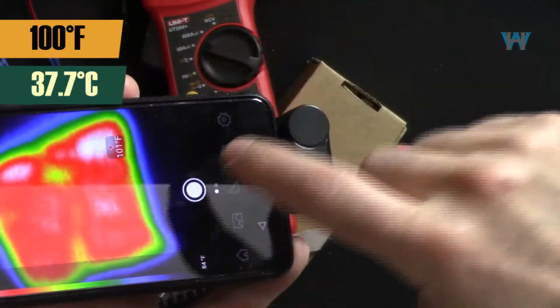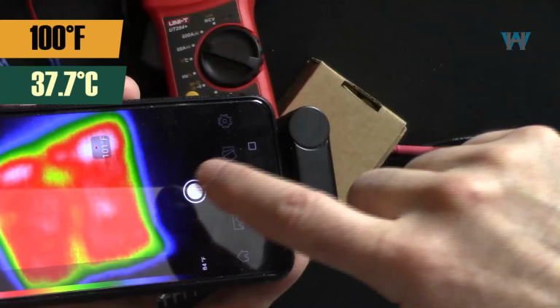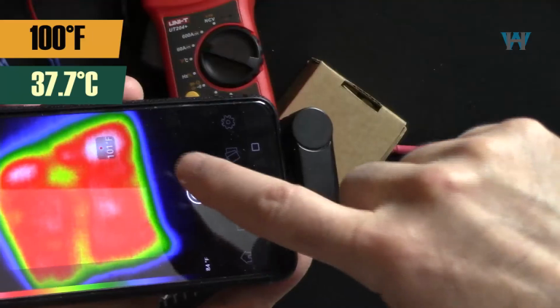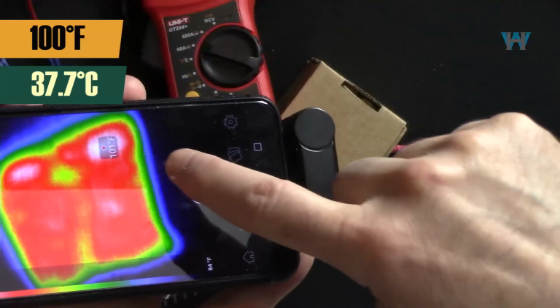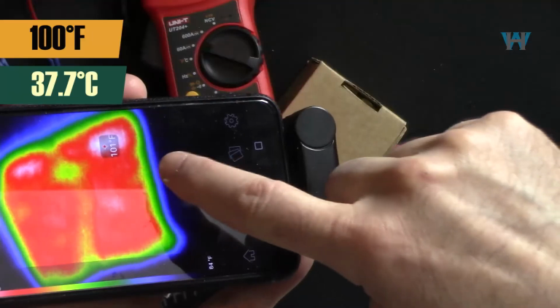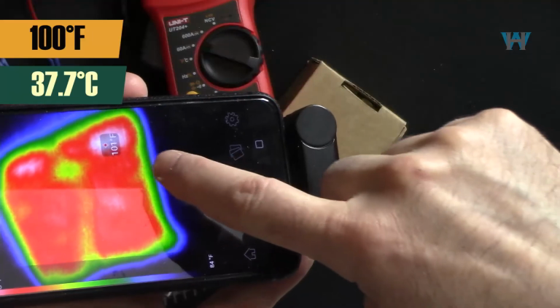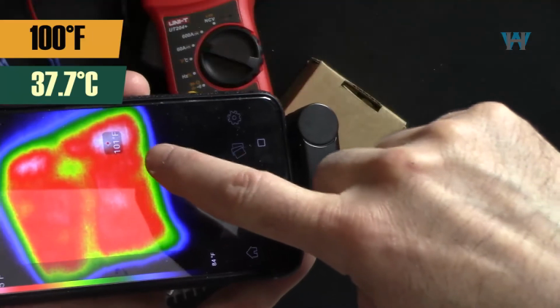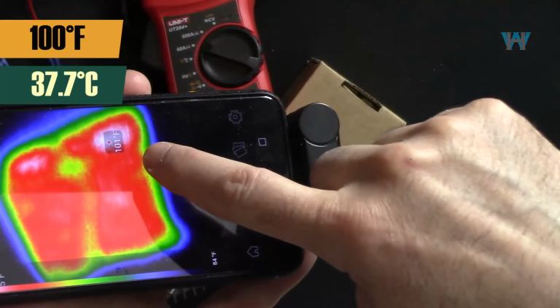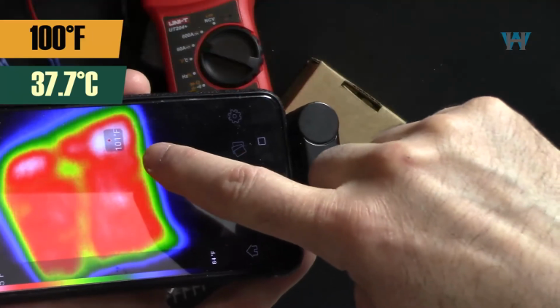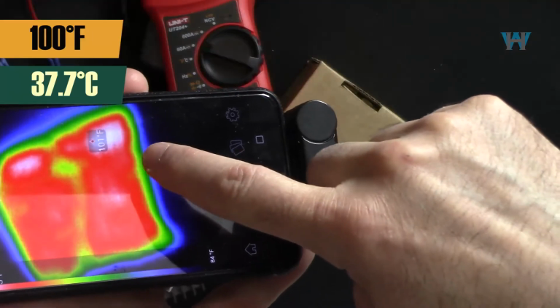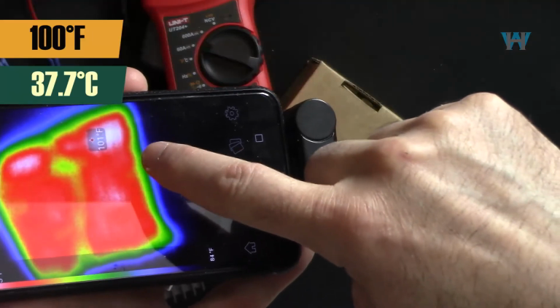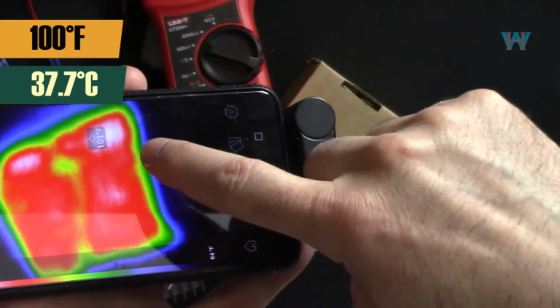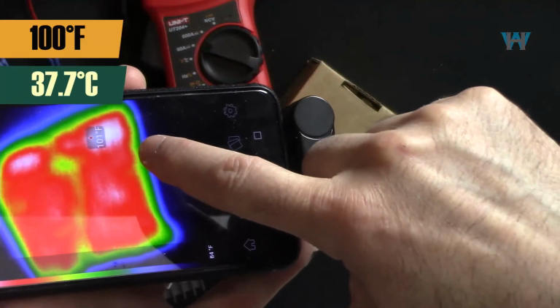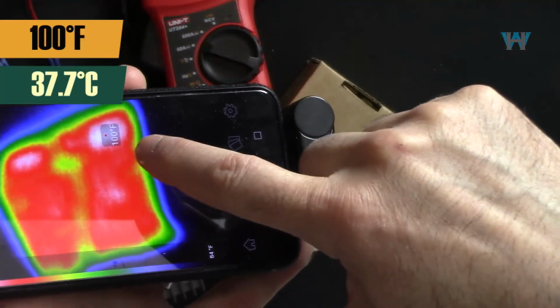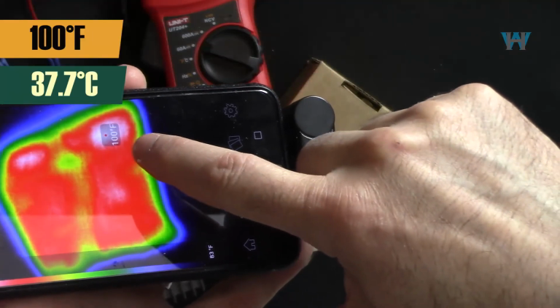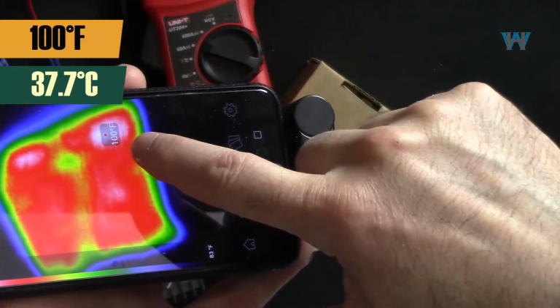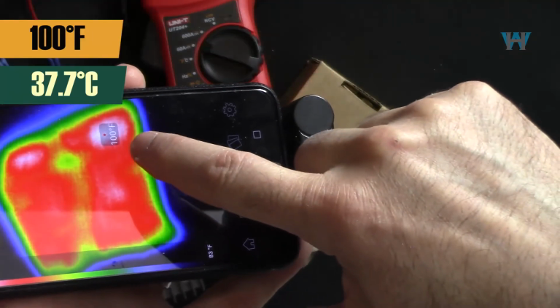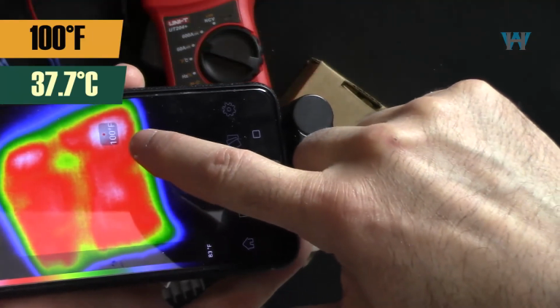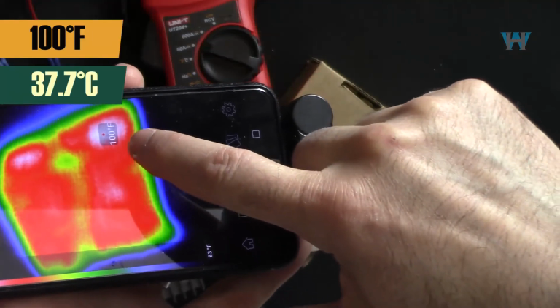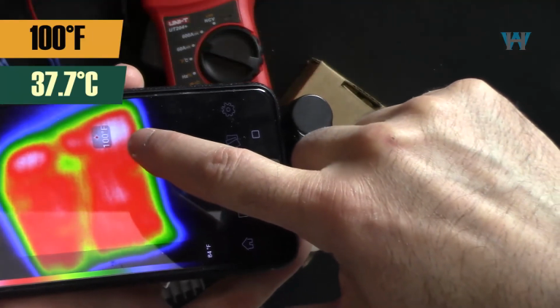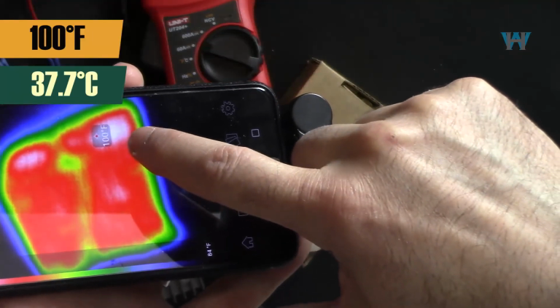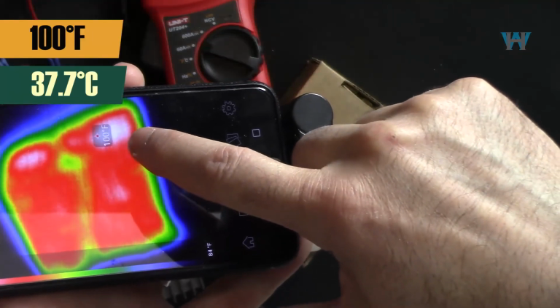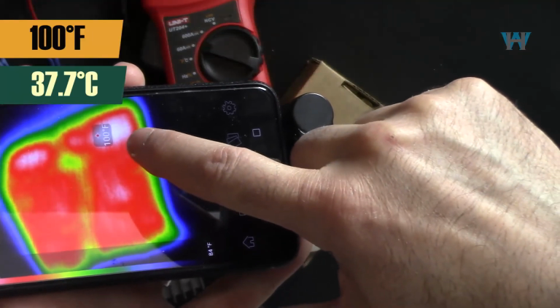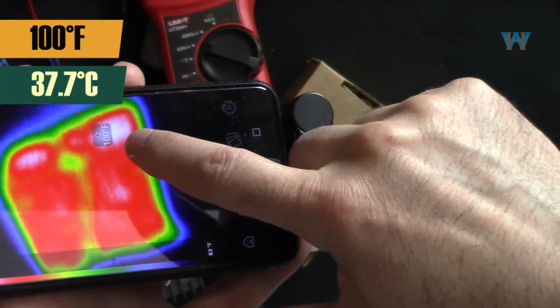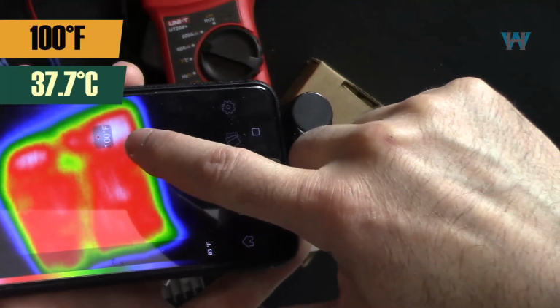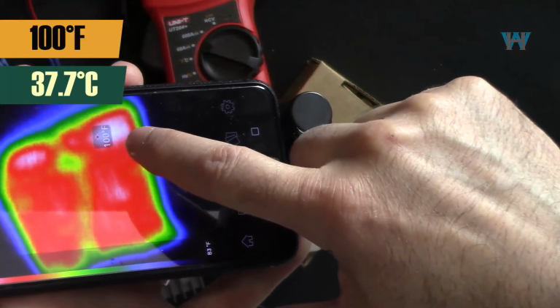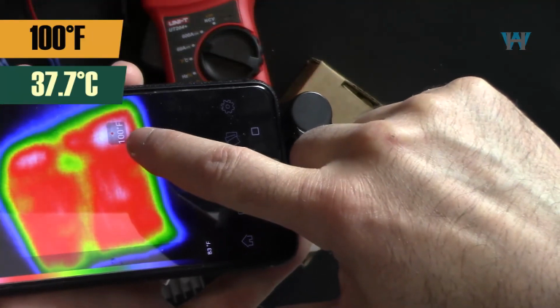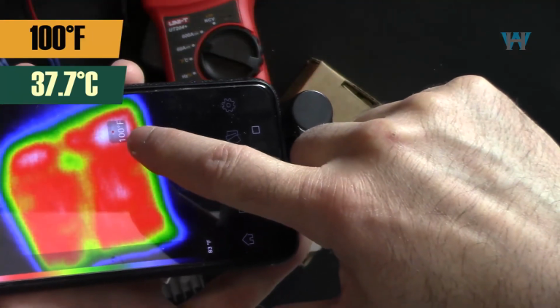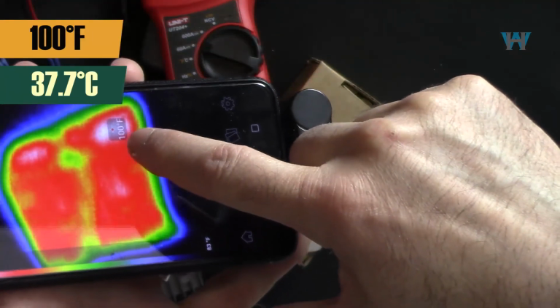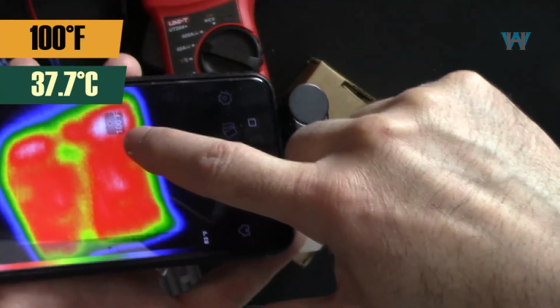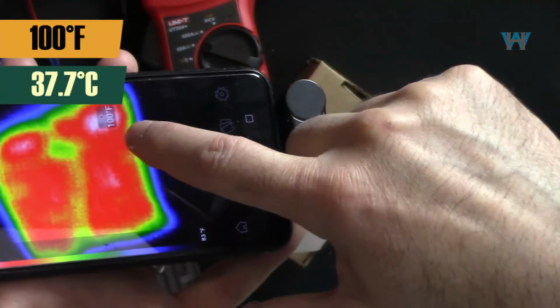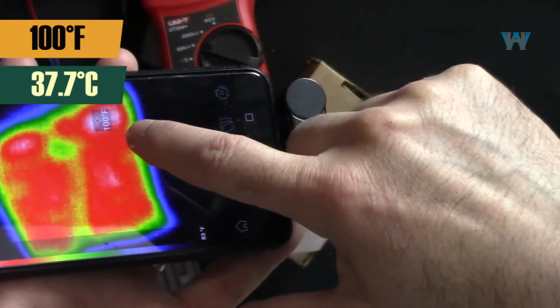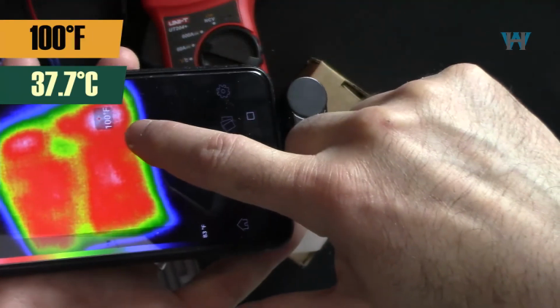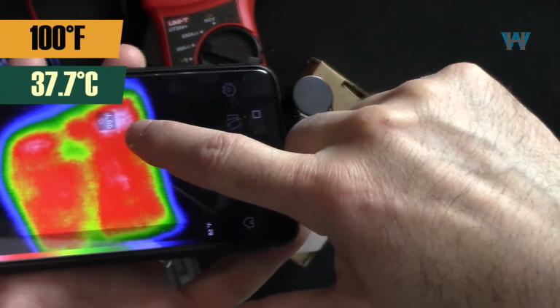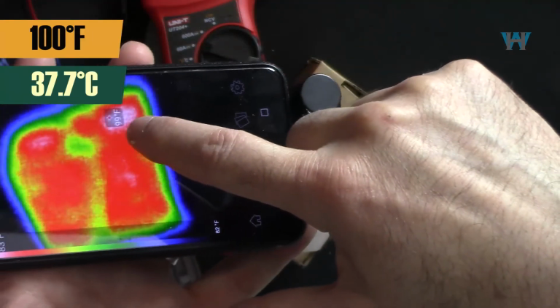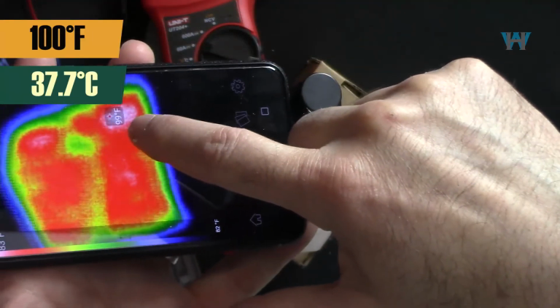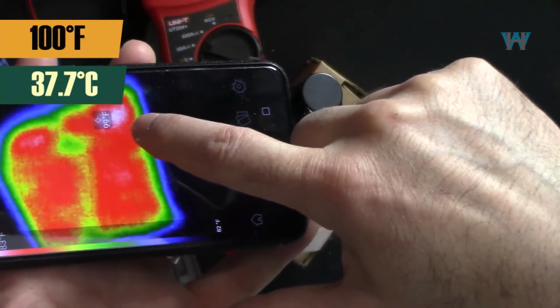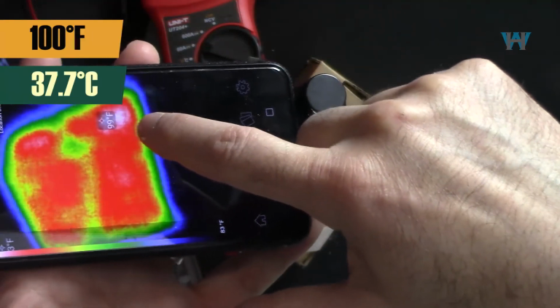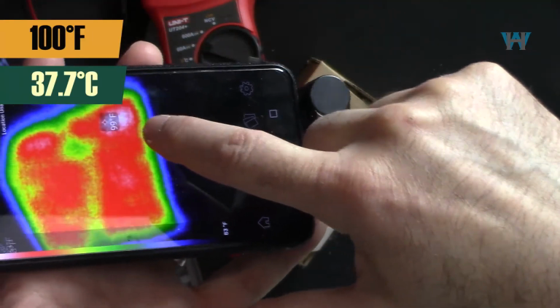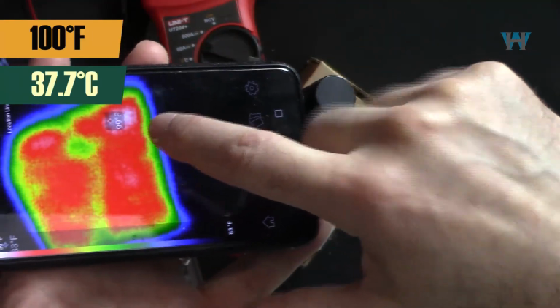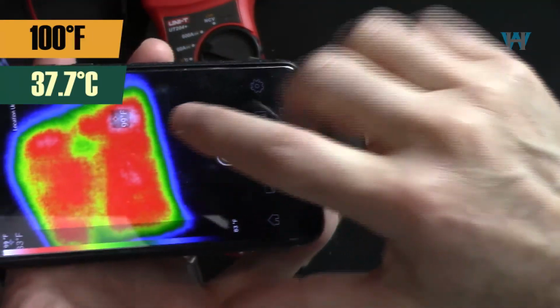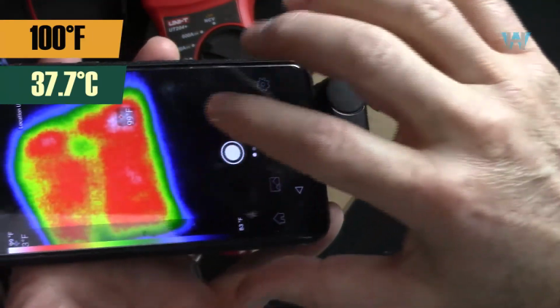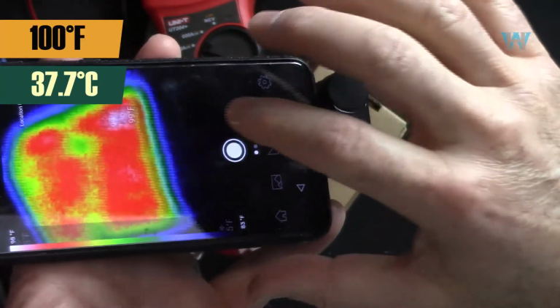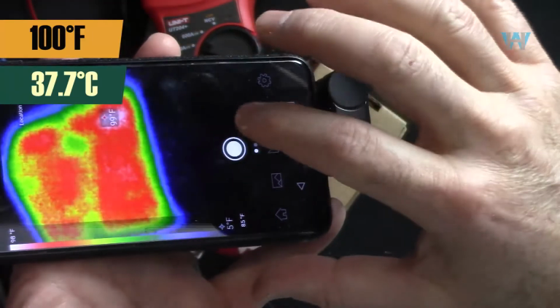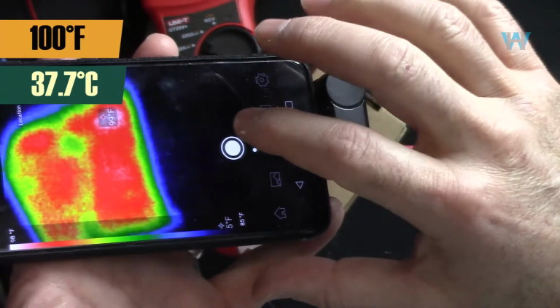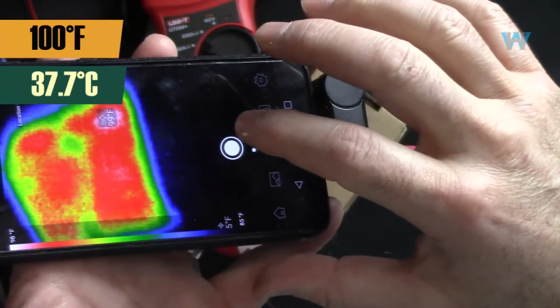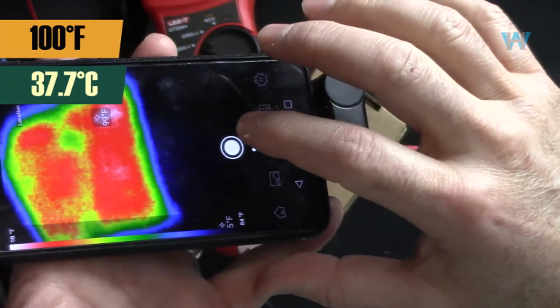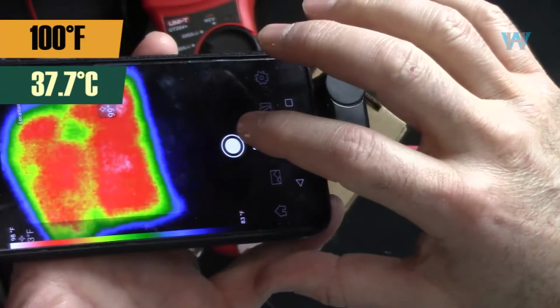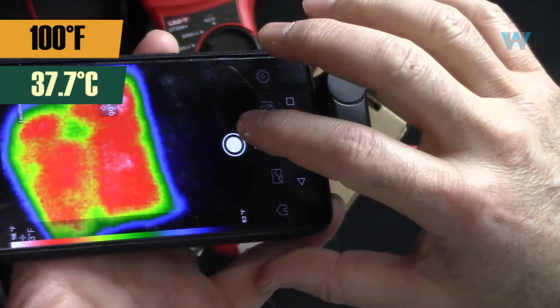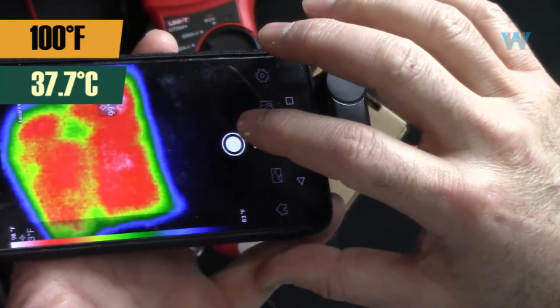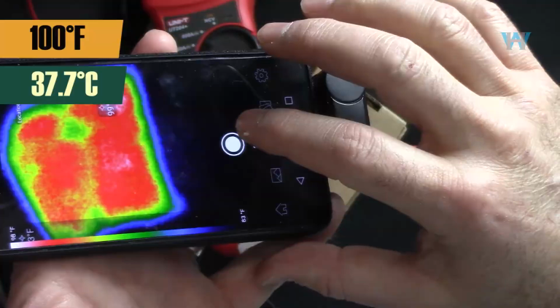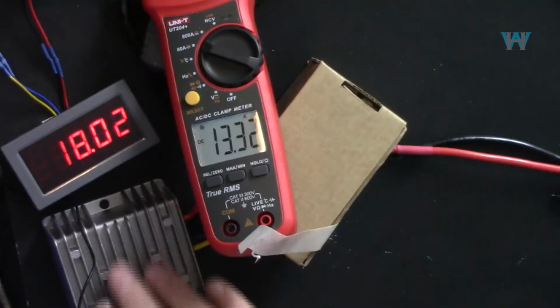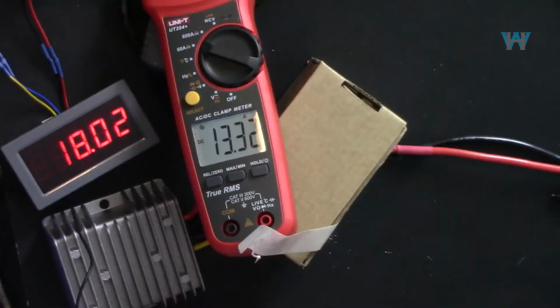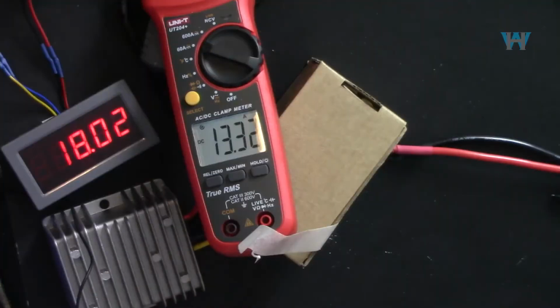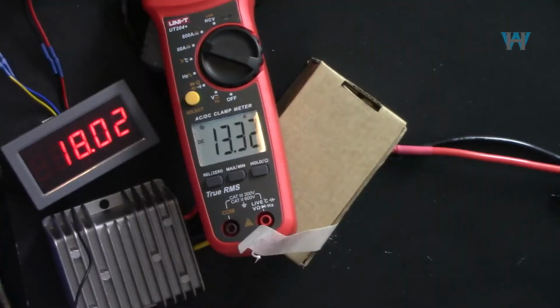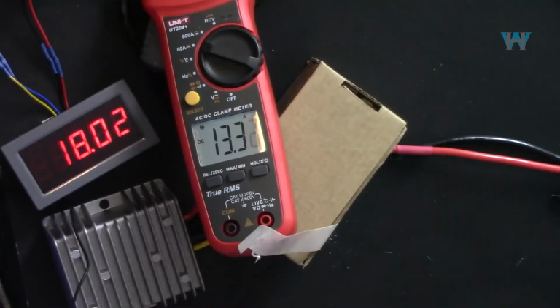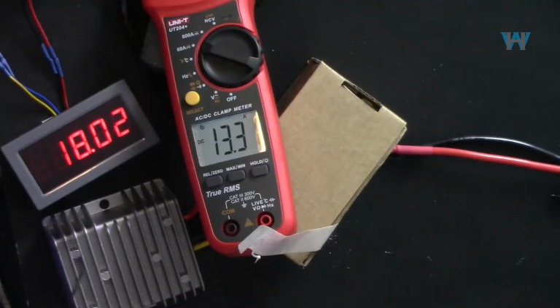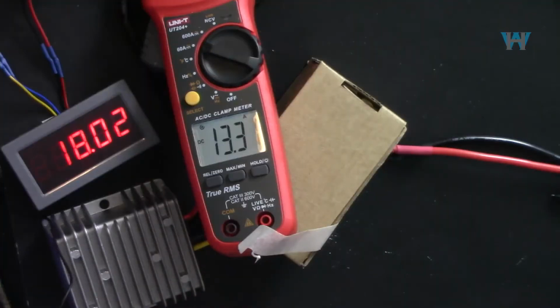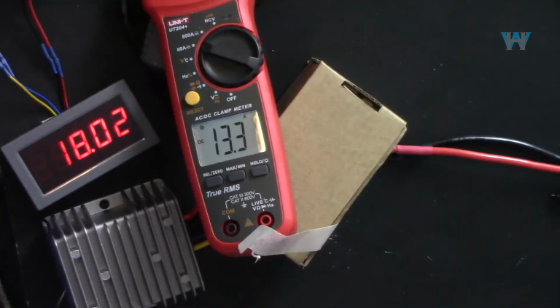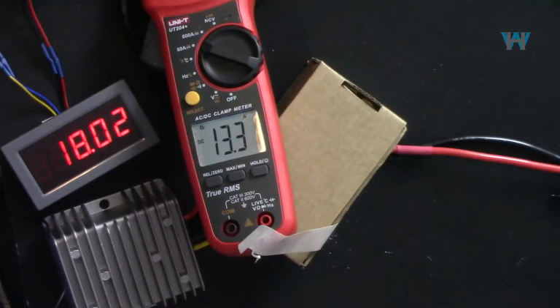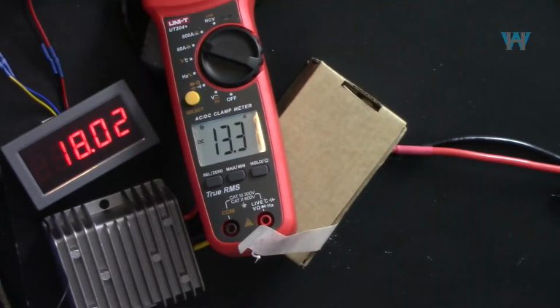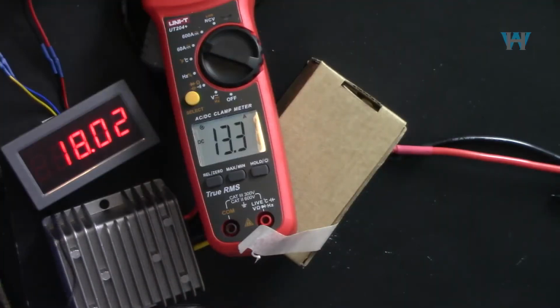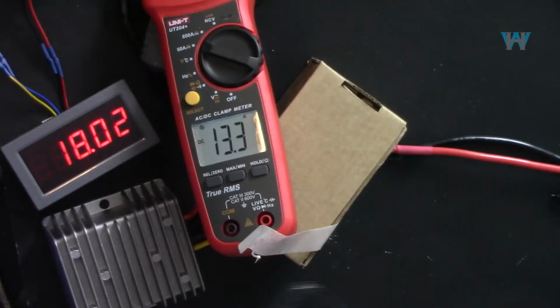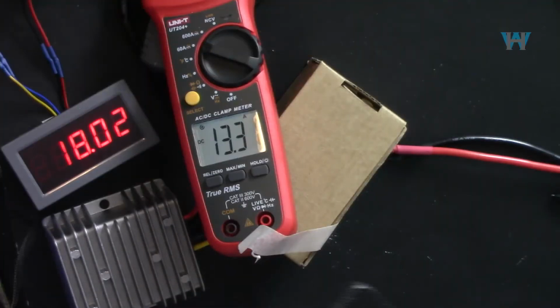Now let's look at the thermal image with 18 volts input. It shows 100 to 101 degrees Fahrenheit — that is very normal for this load level.